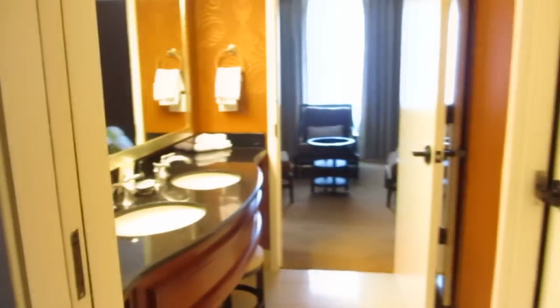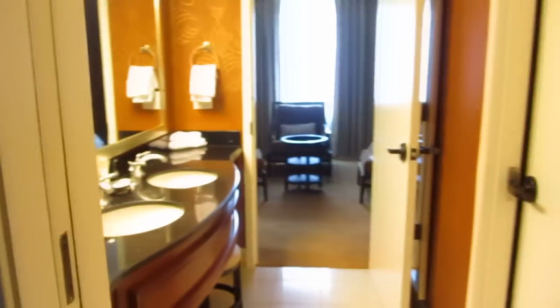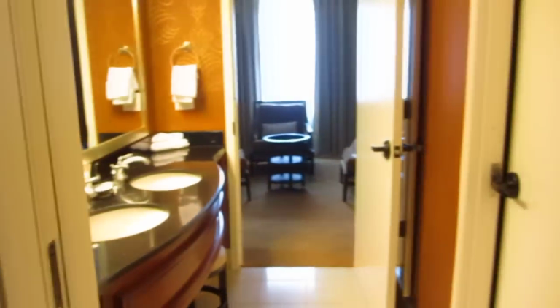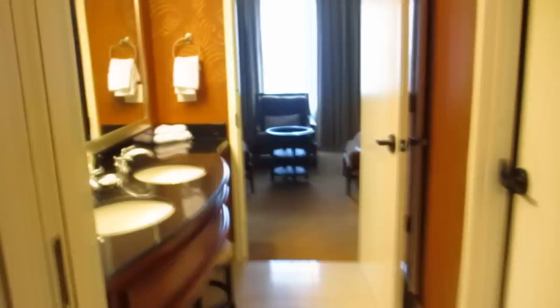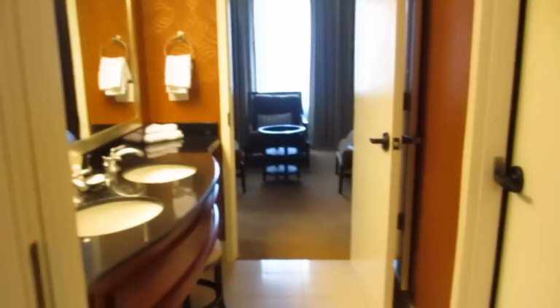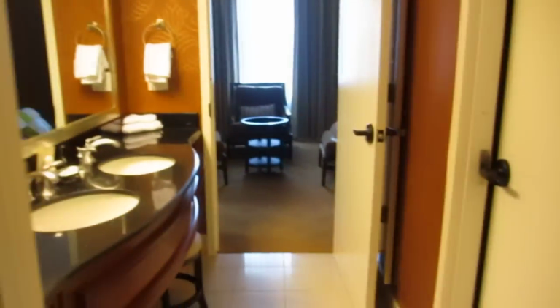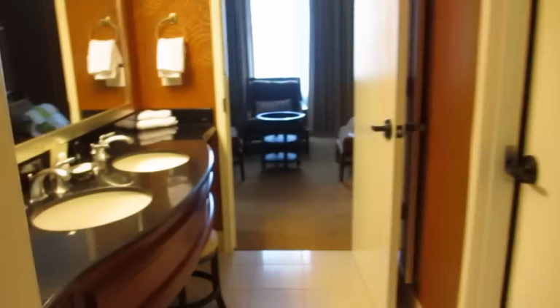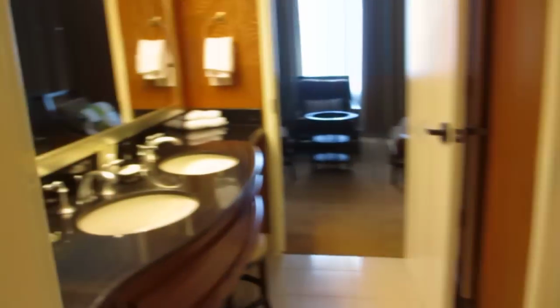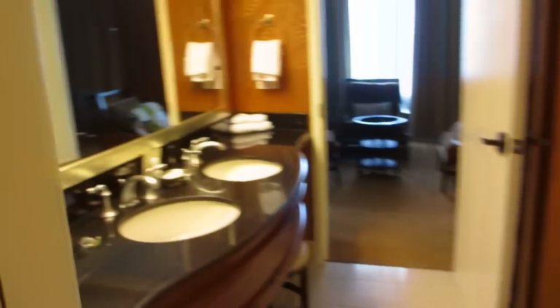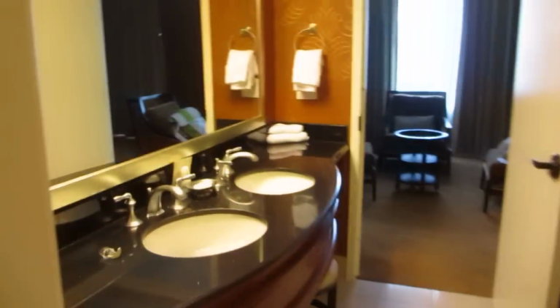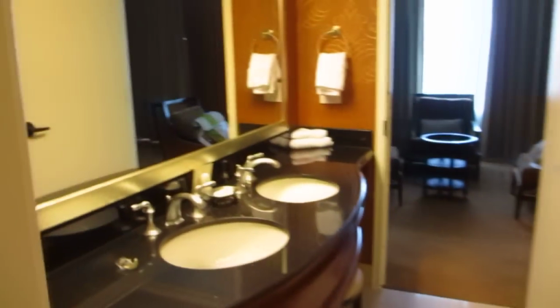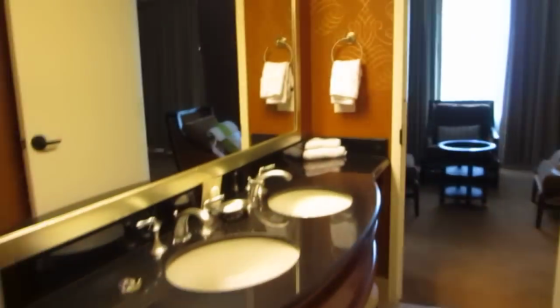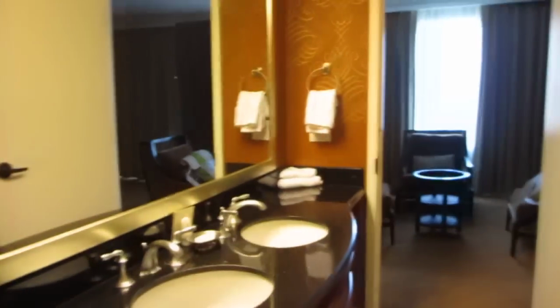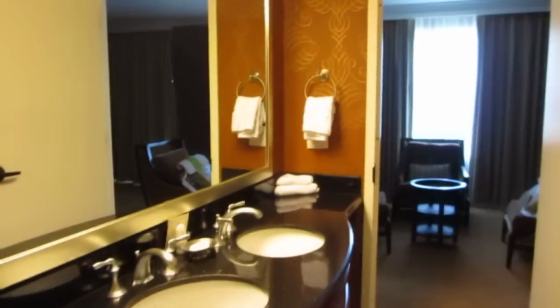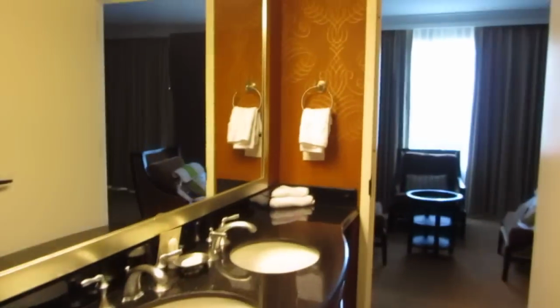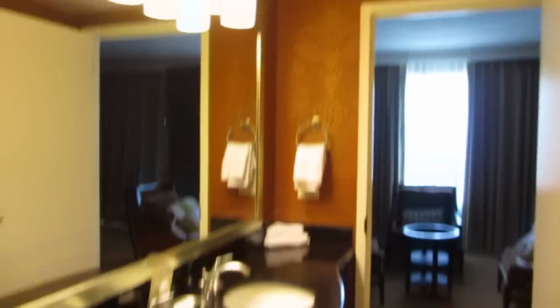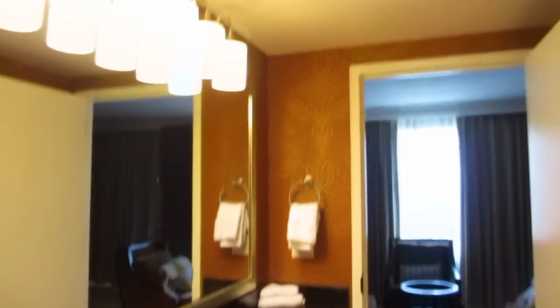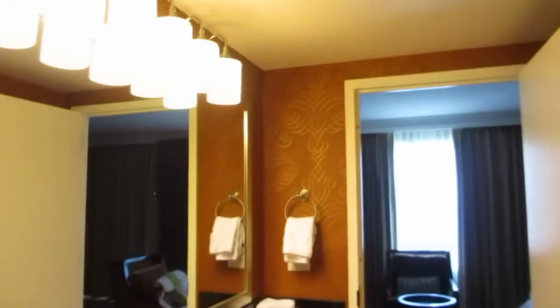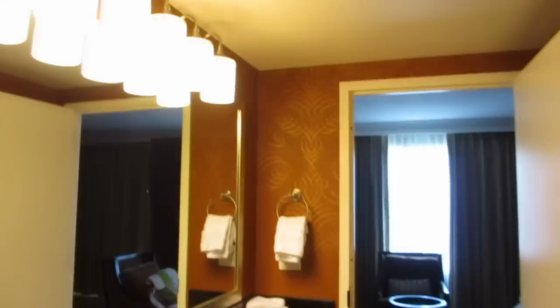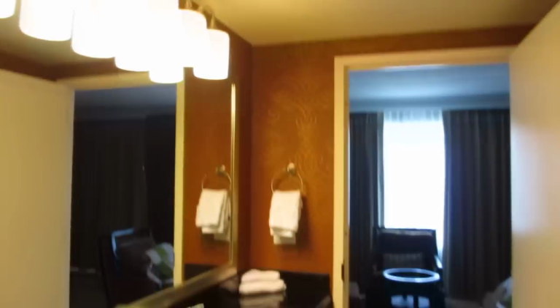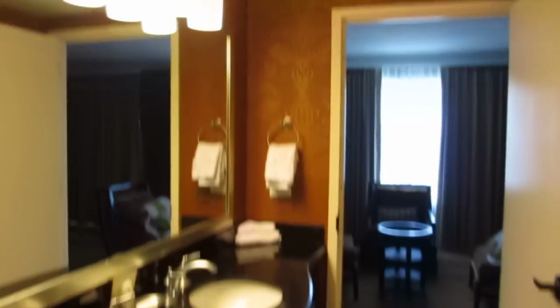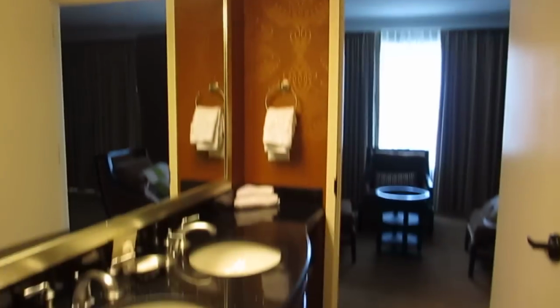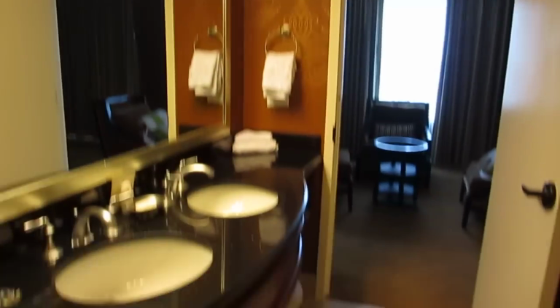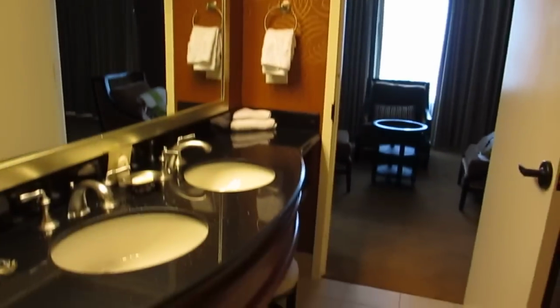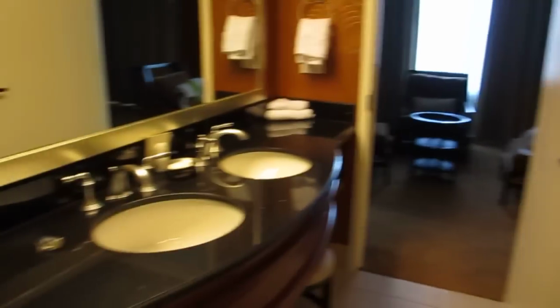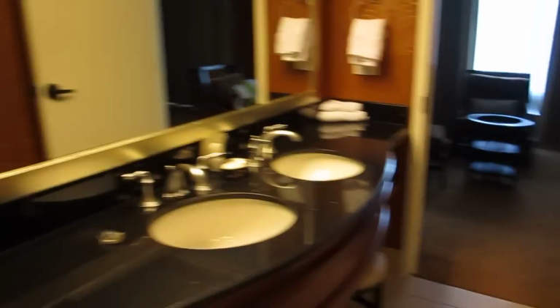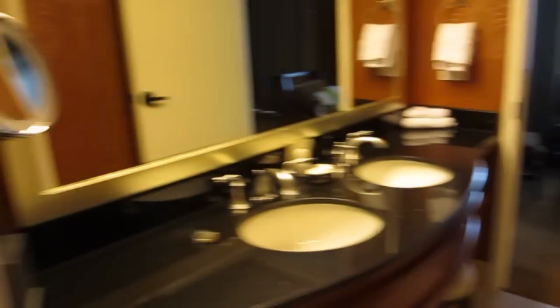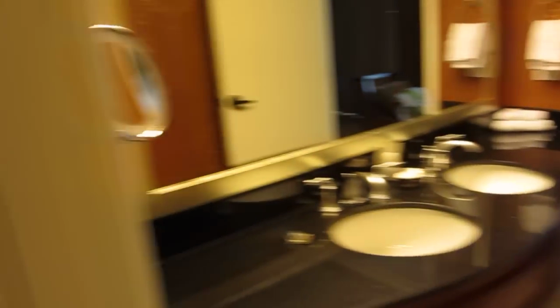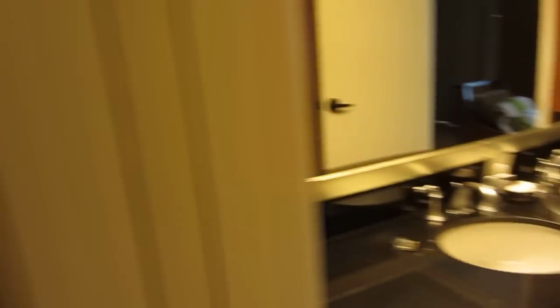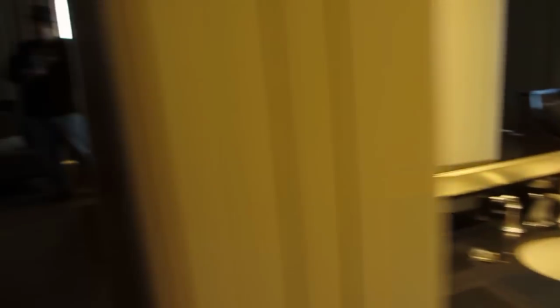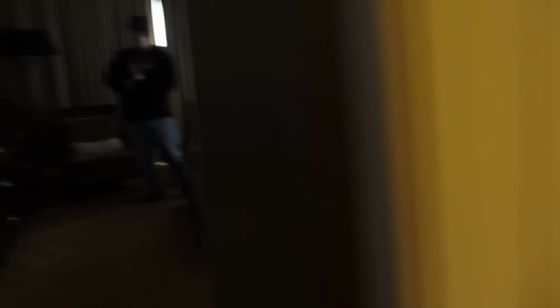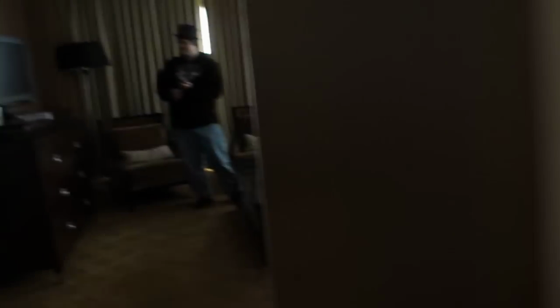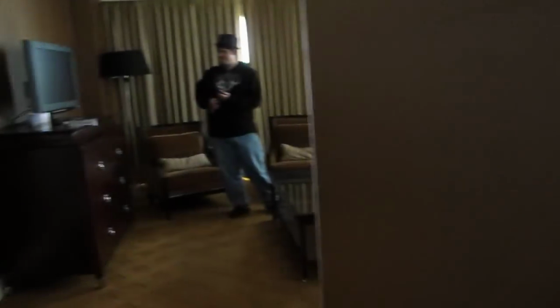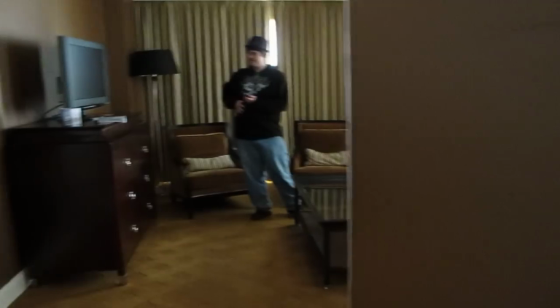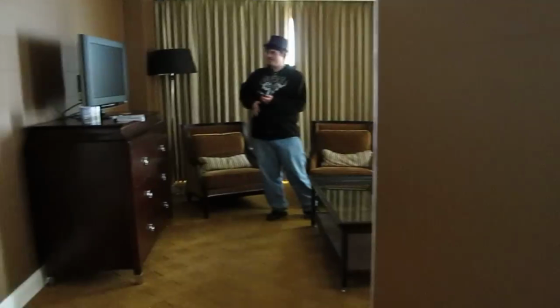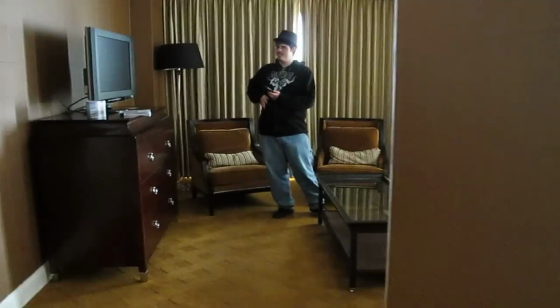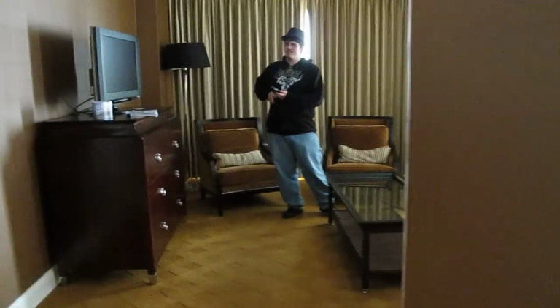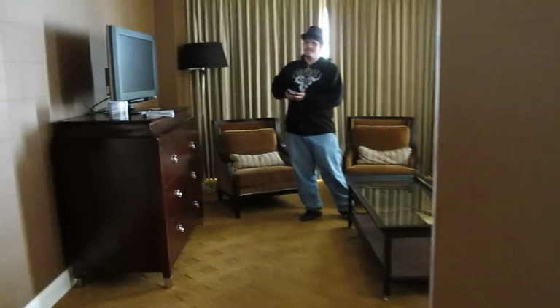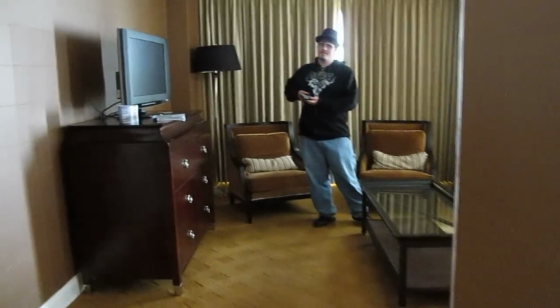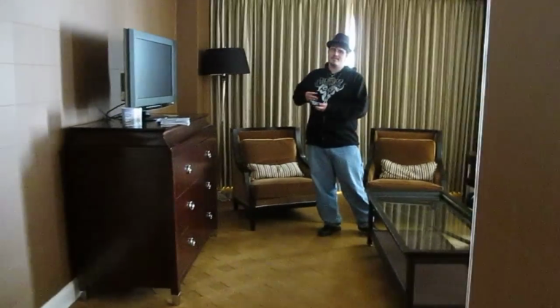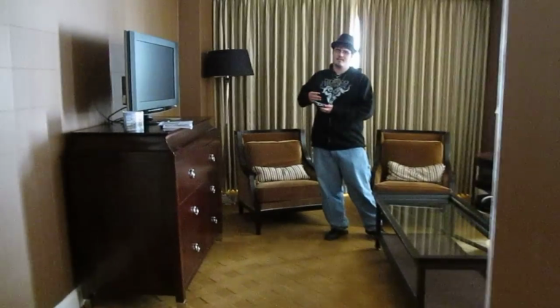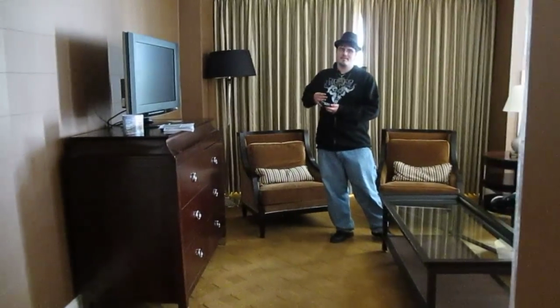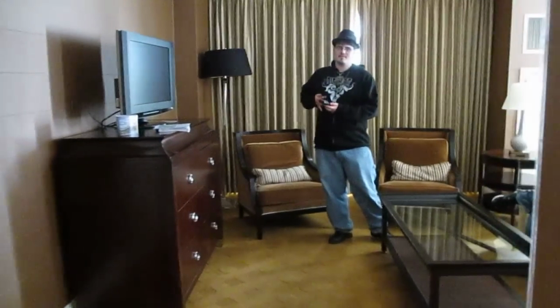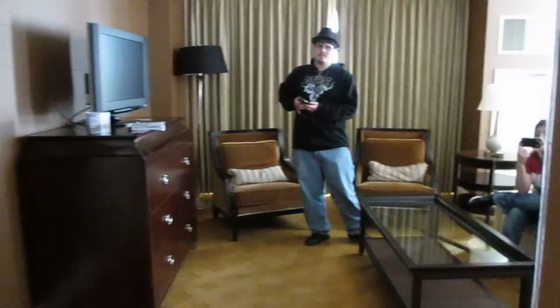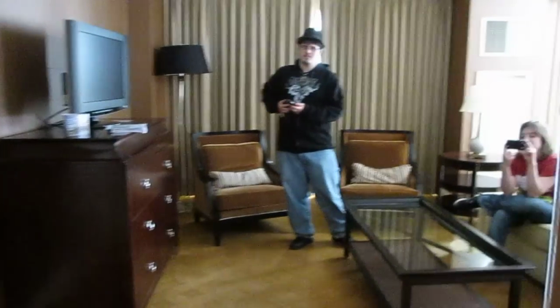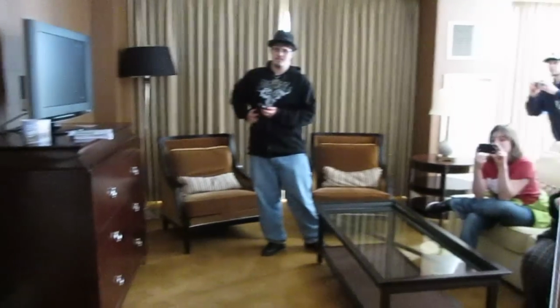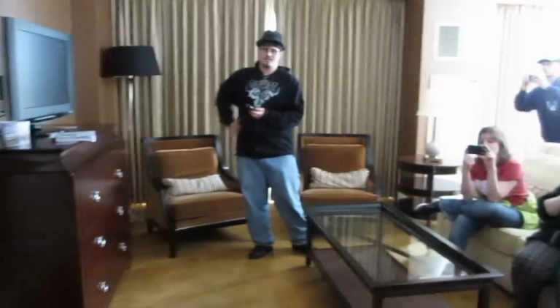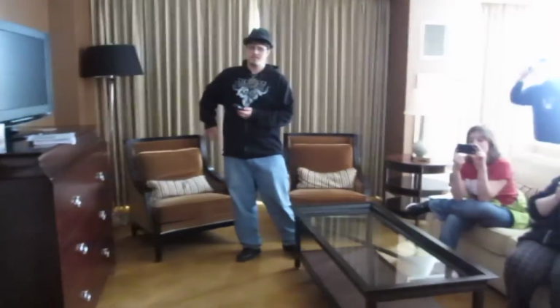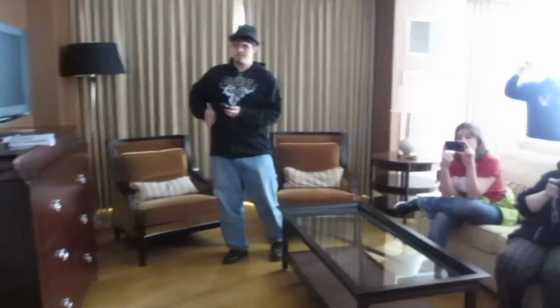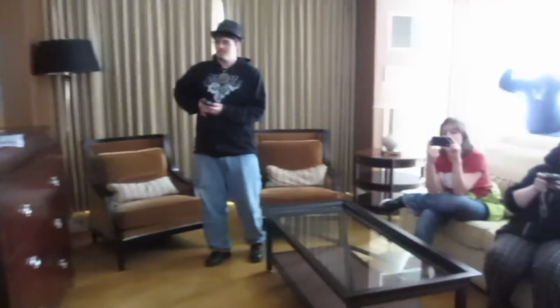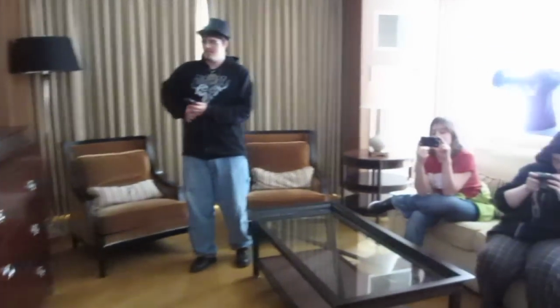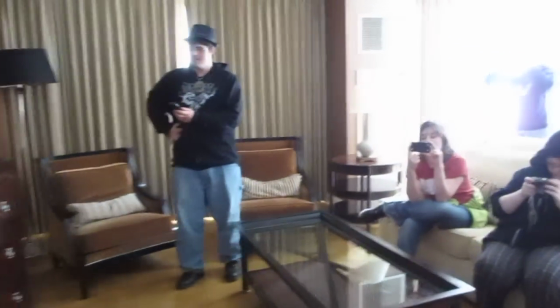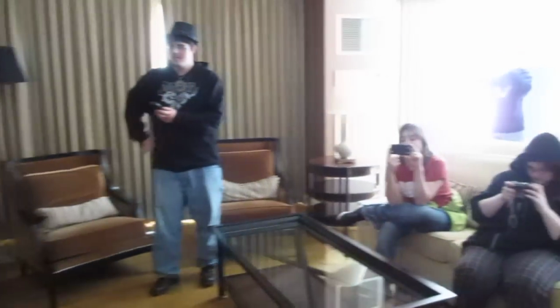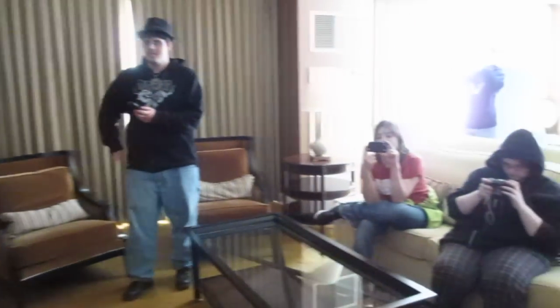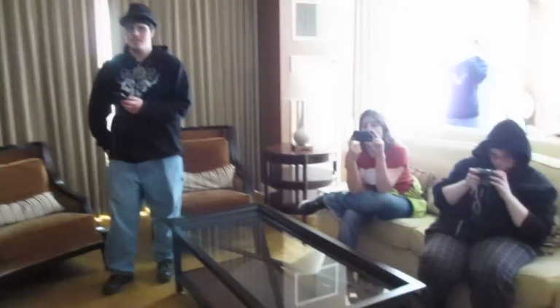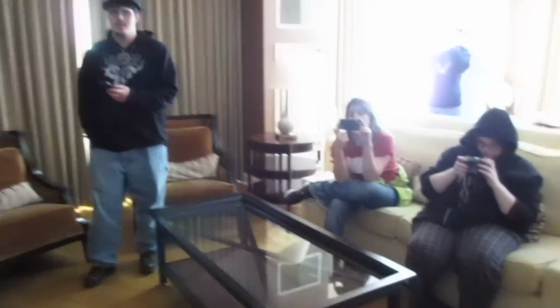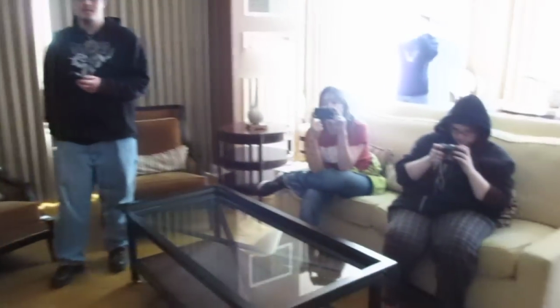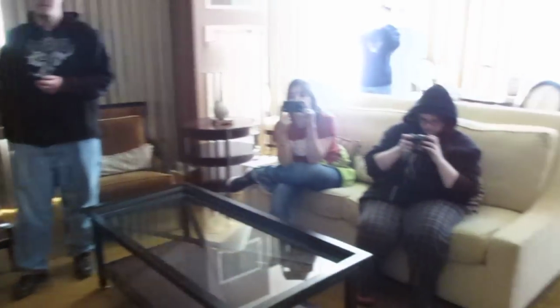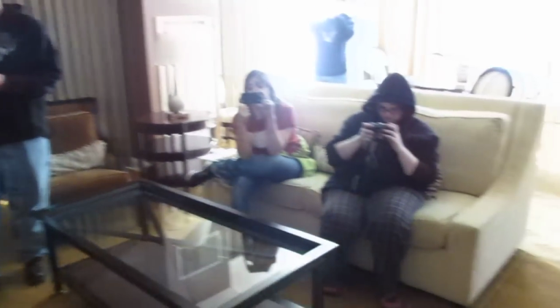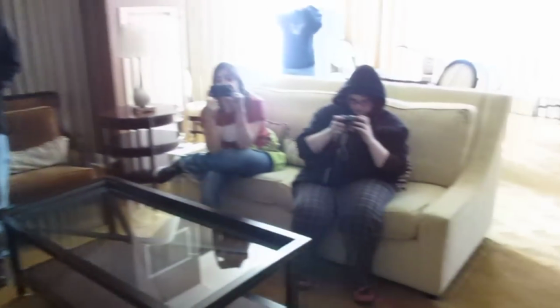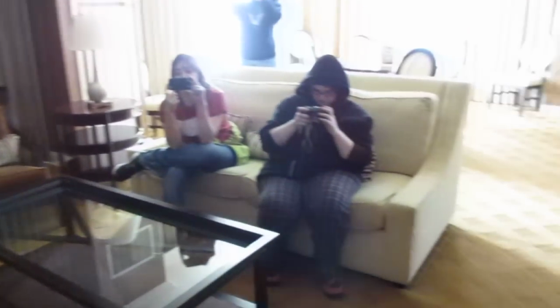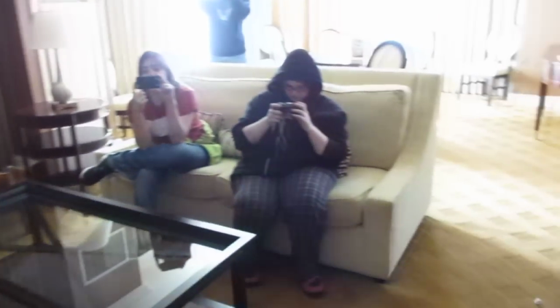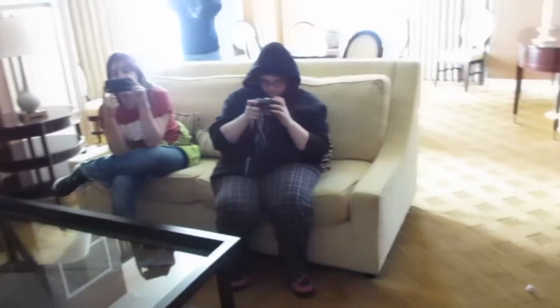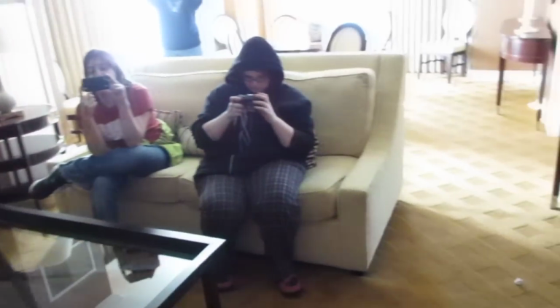This would be our bathroom here. Xavier's doing the tour, so I don't feel like doing it.